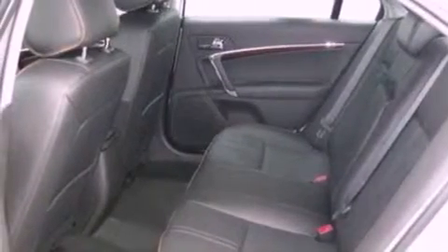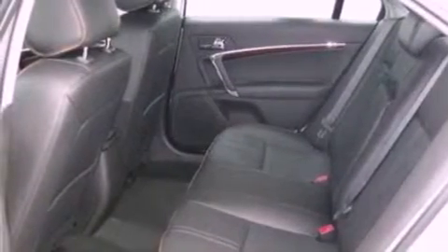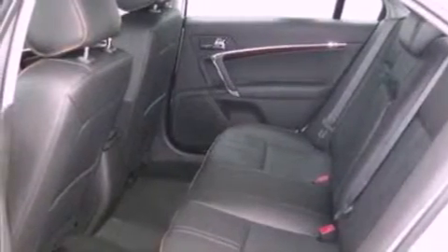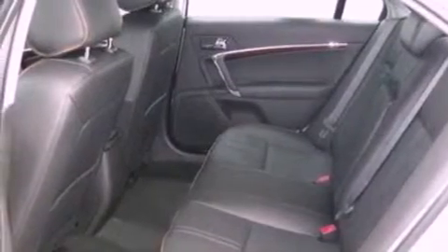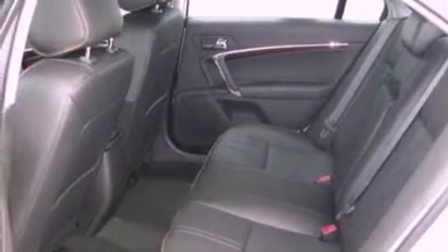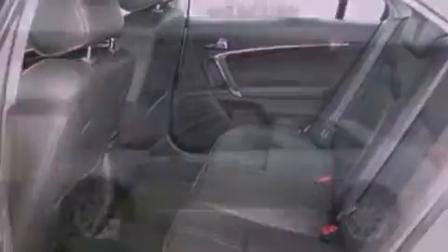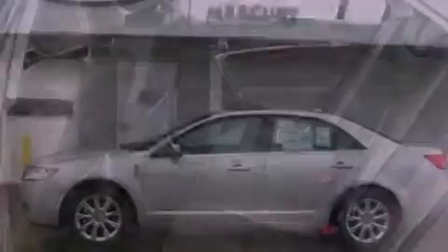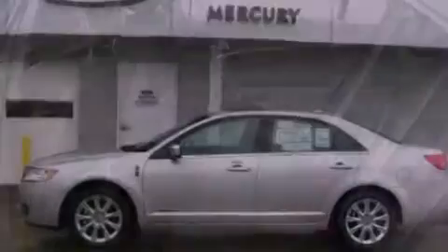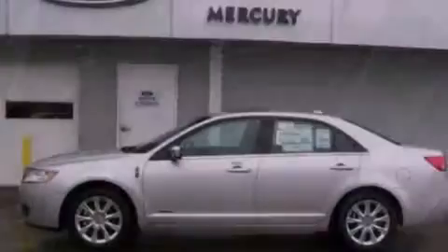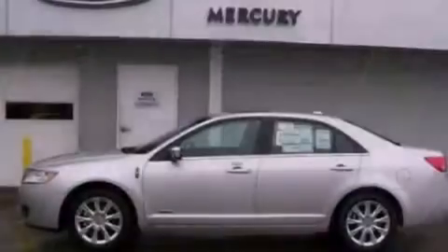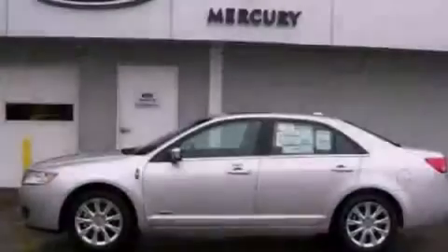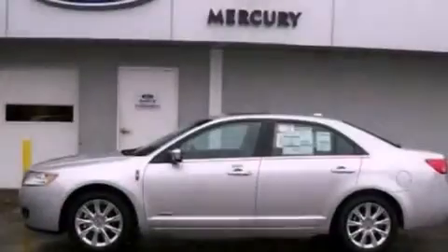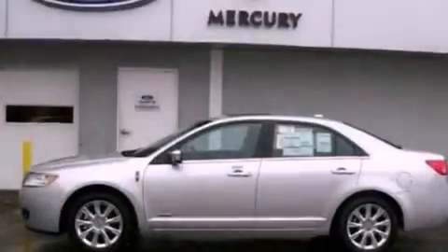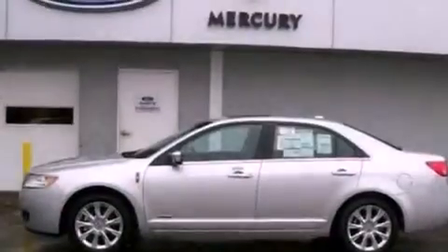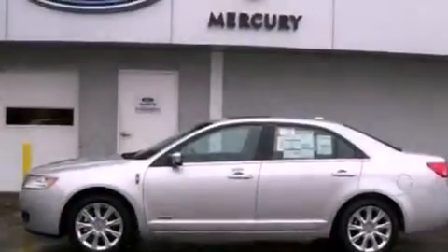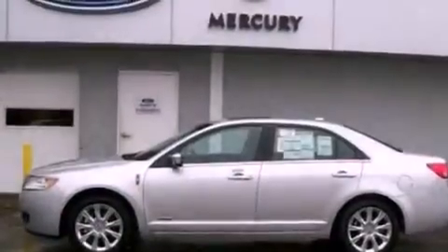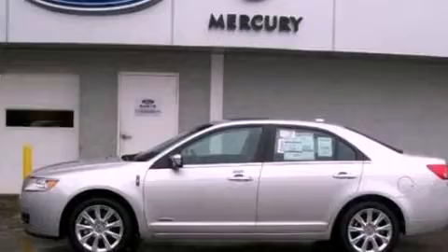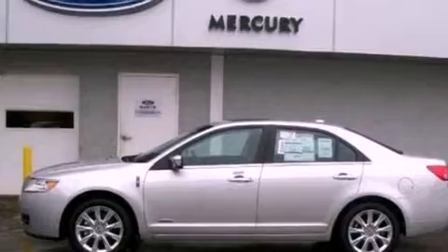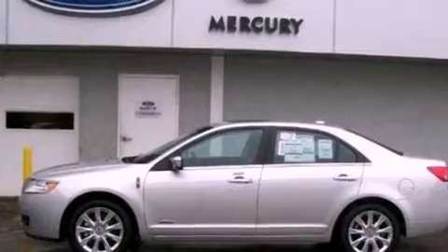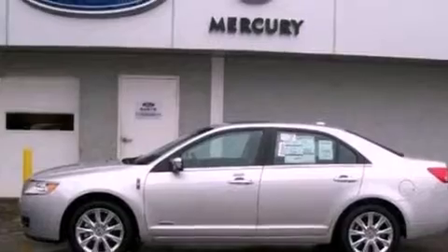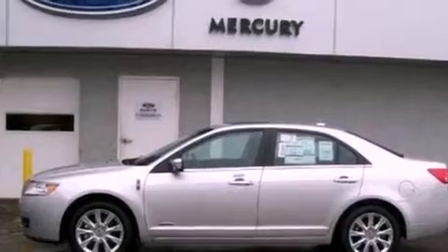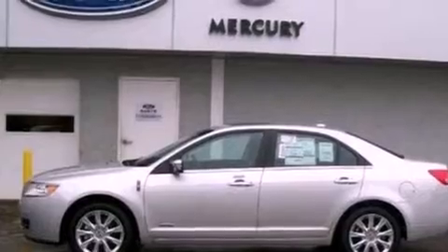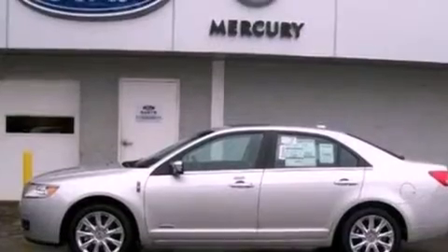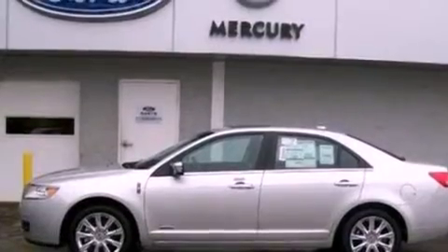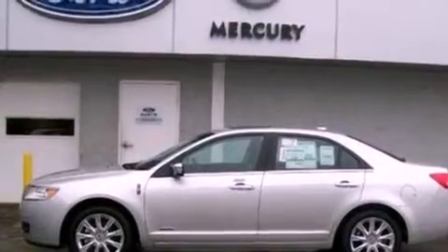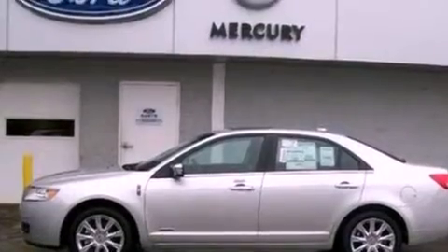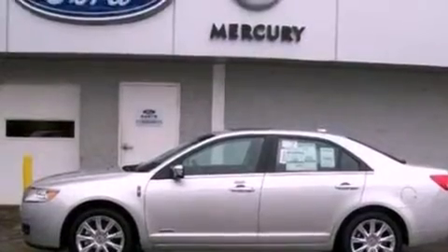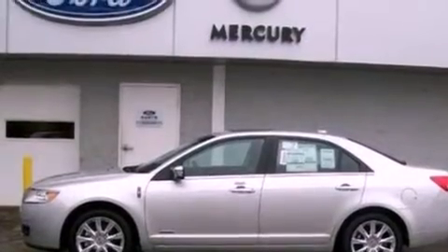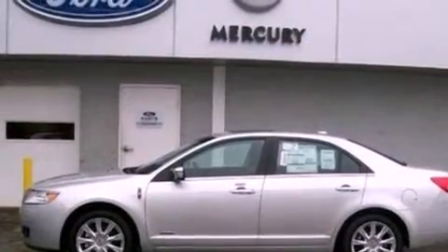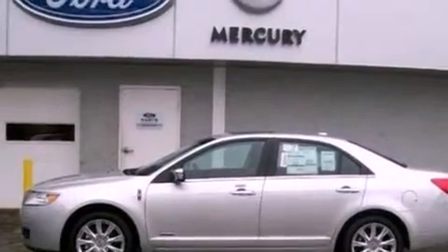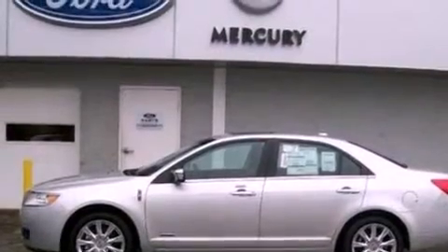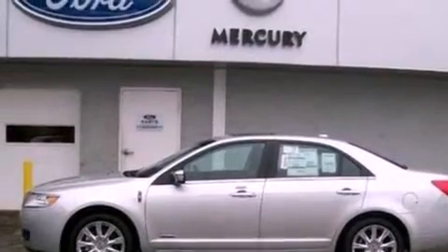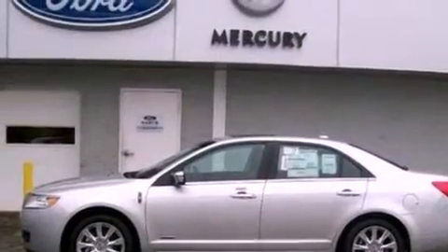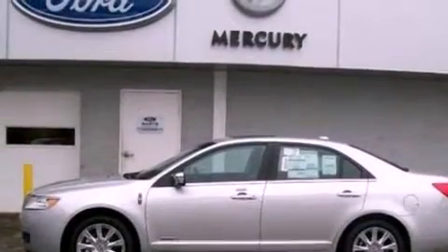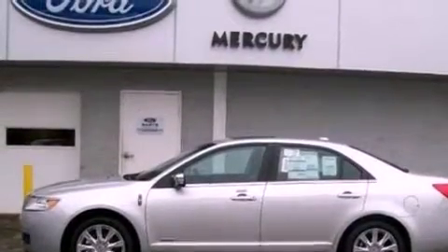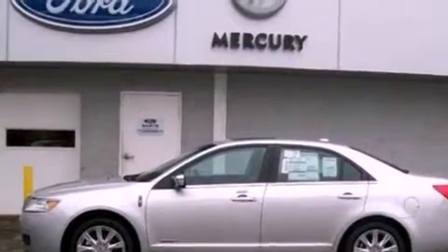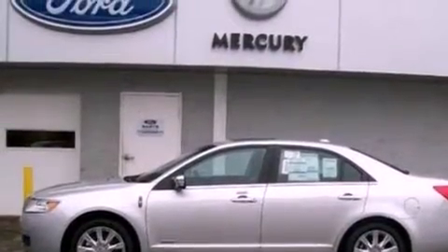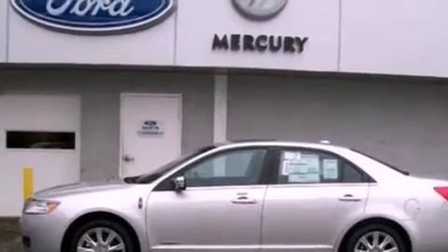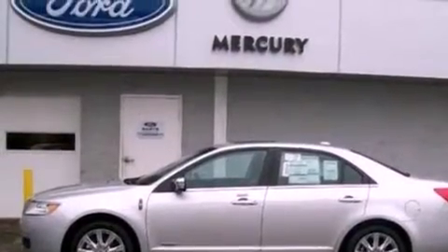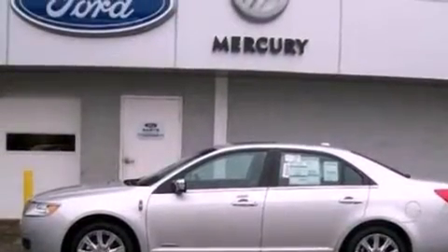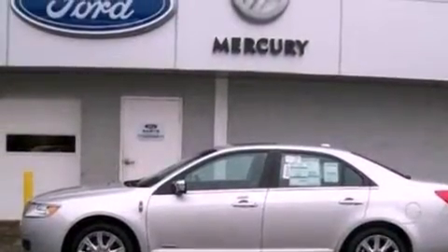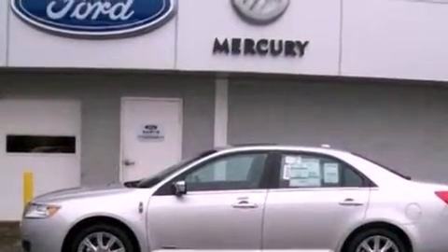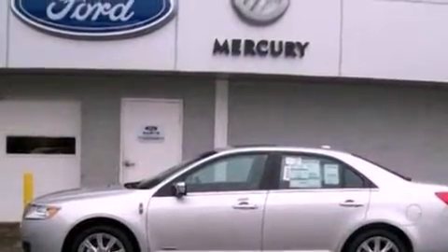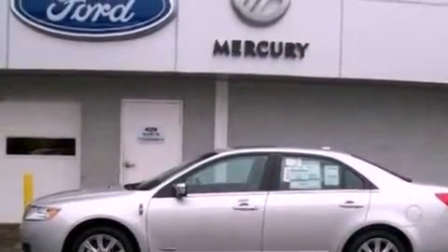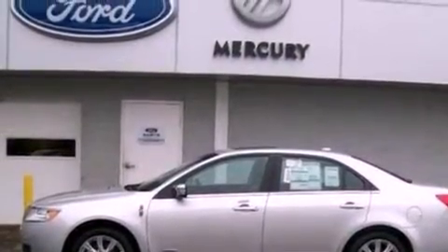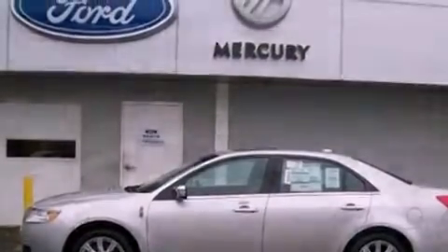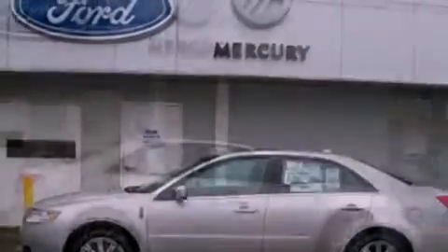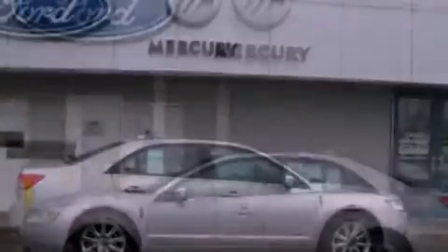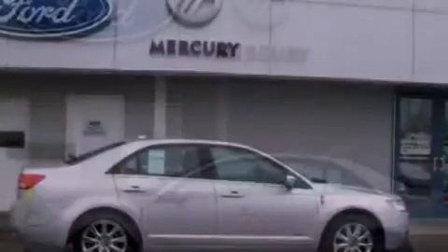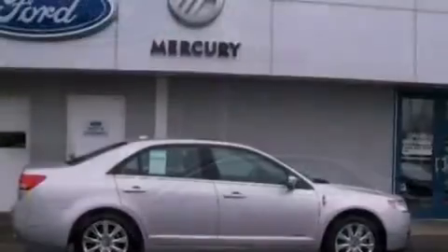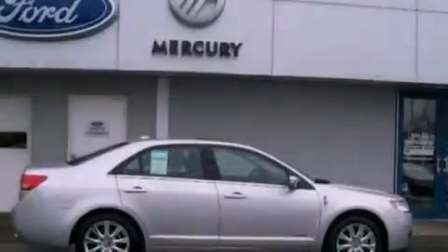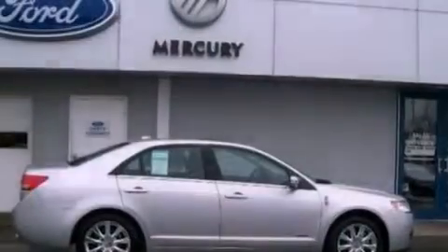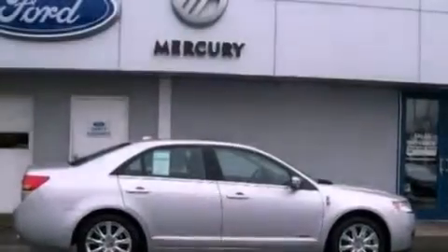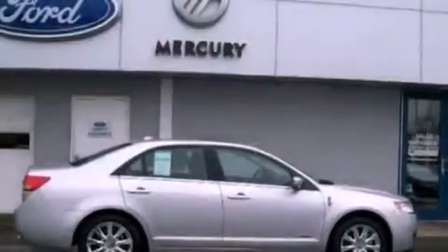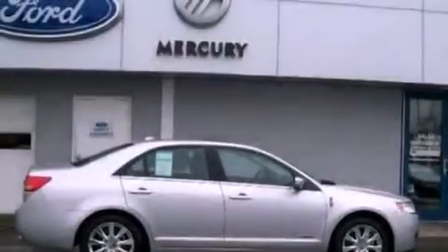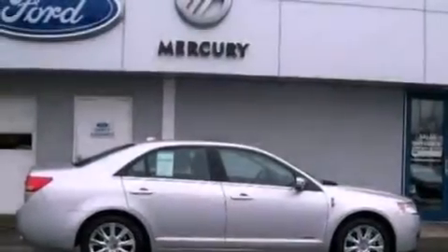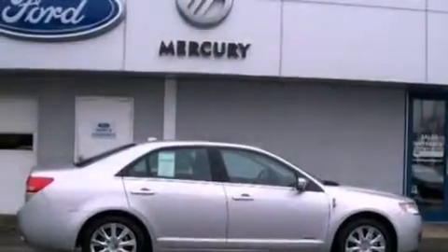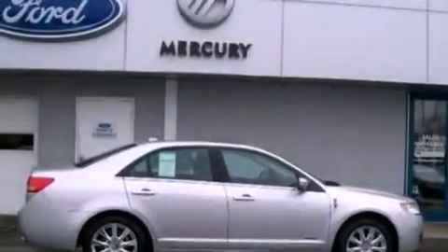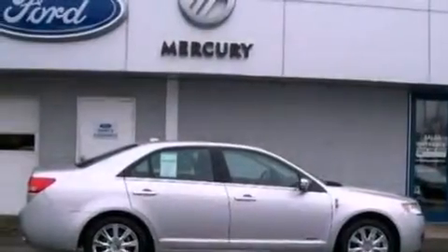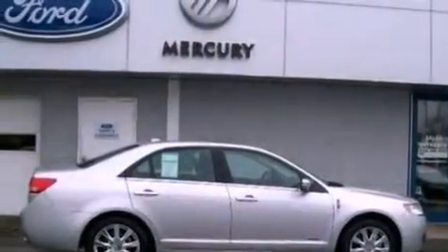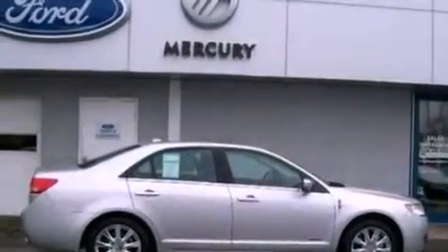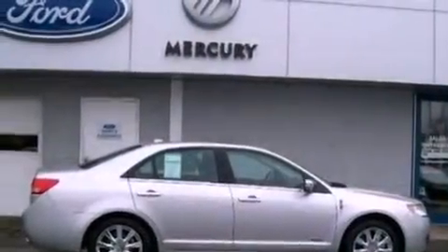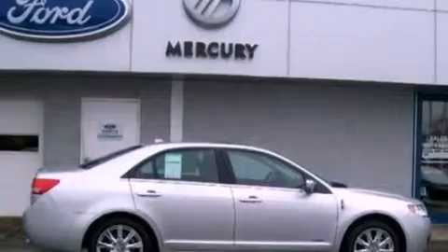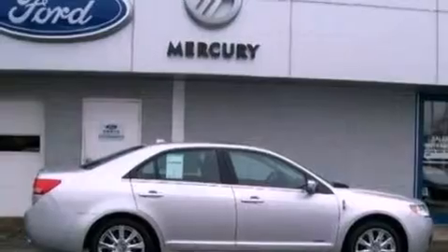With an EPA estimated rating of 36 miles per gallon on the highway, this automobile is clearly a fuel-efficient choice.